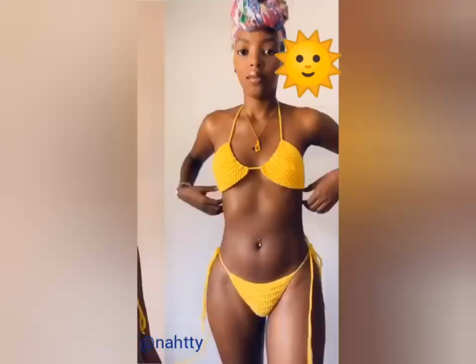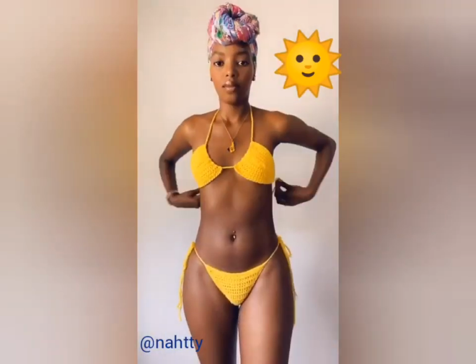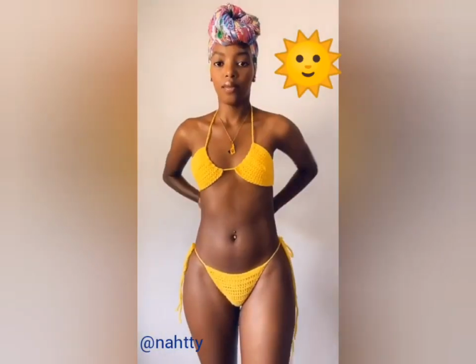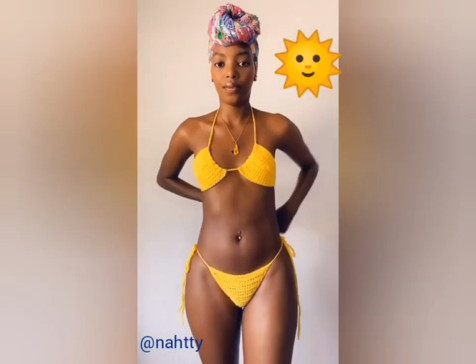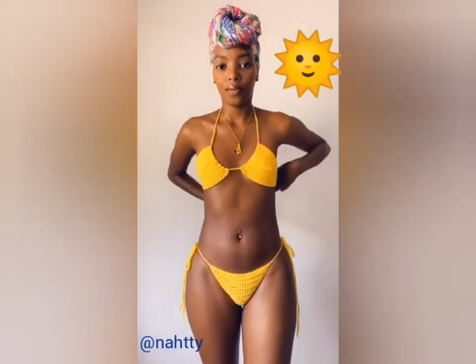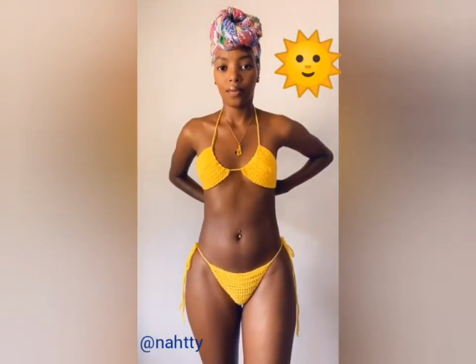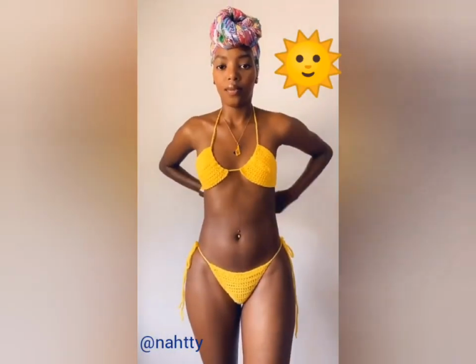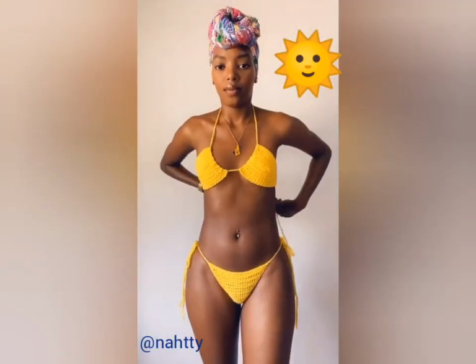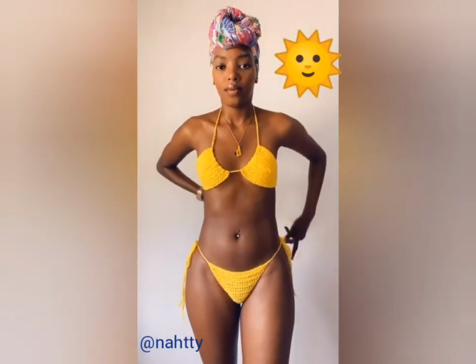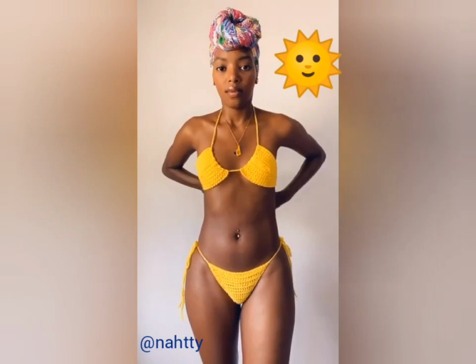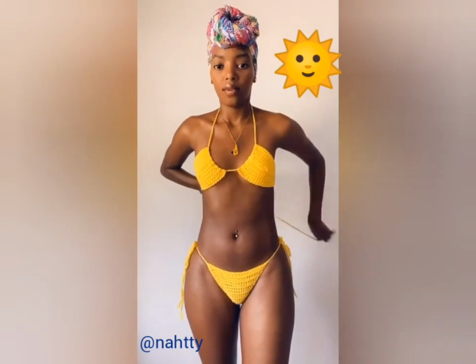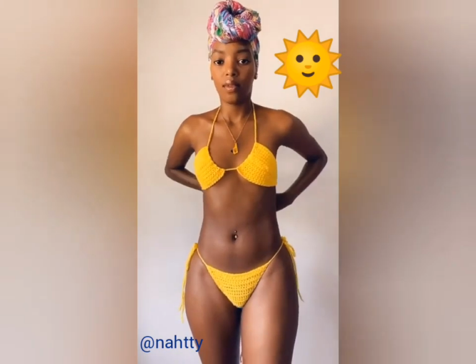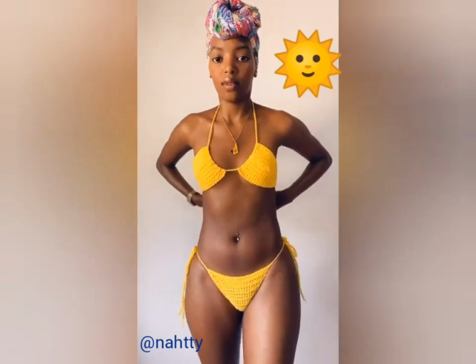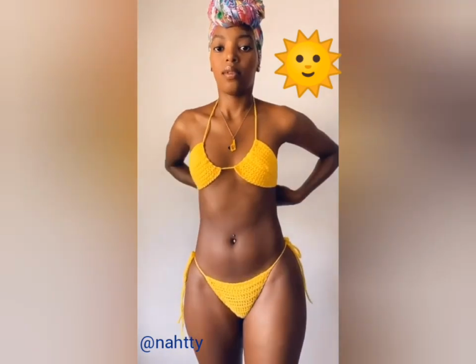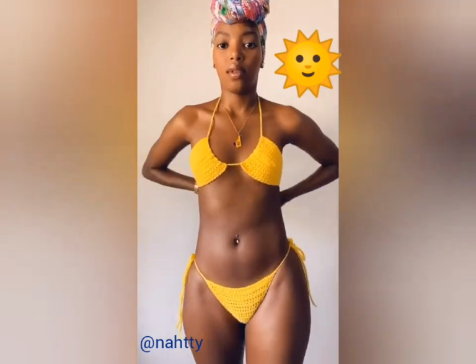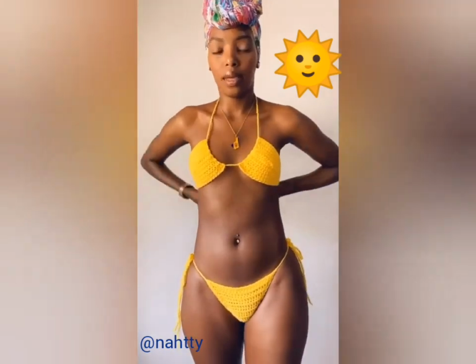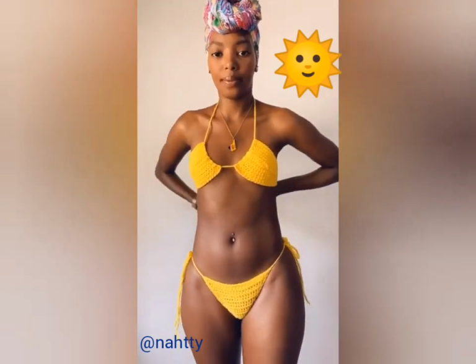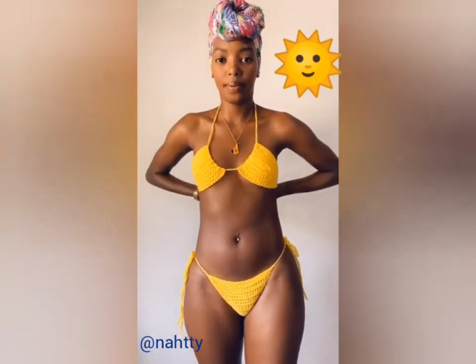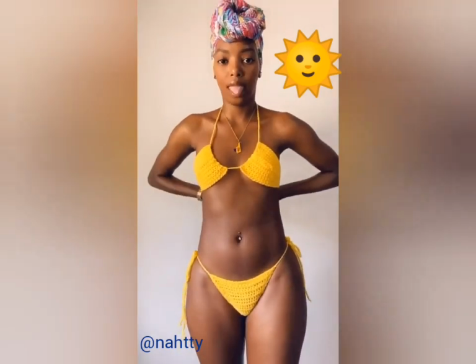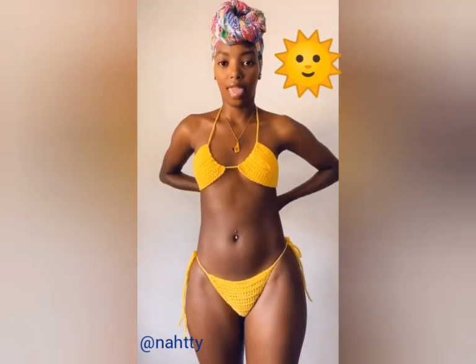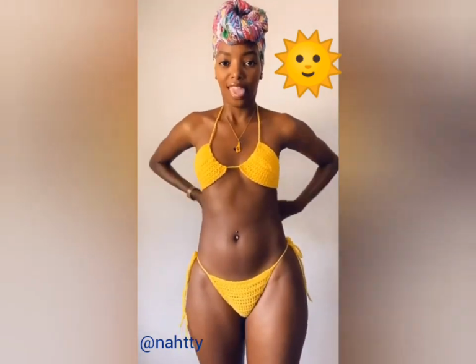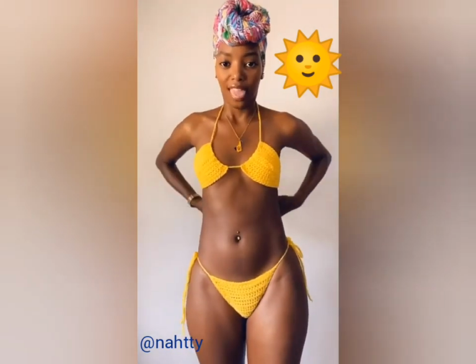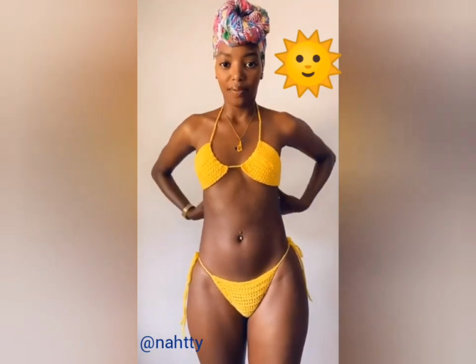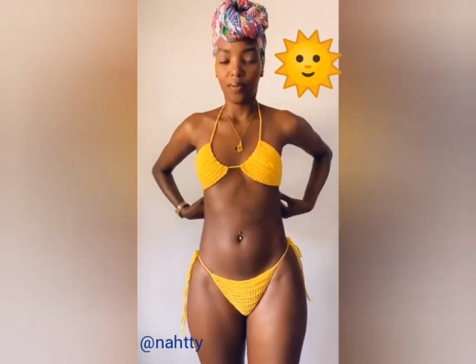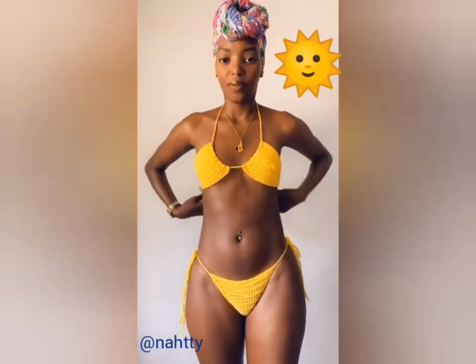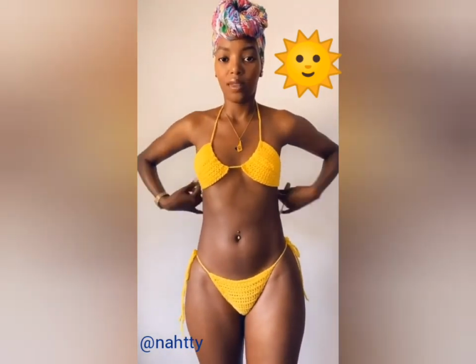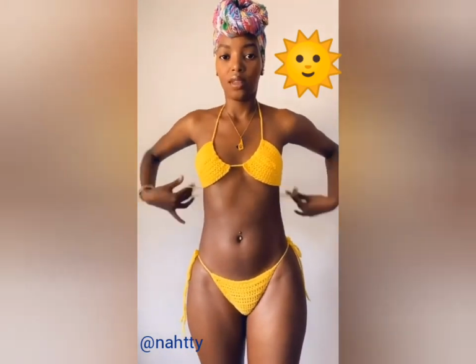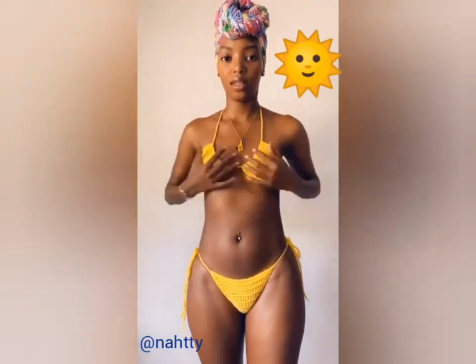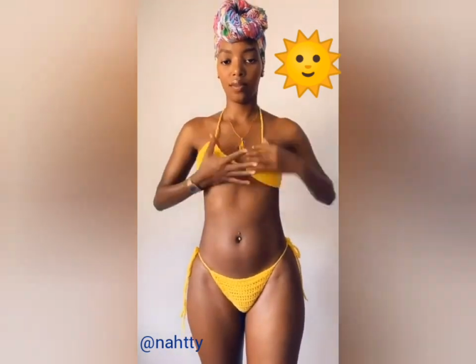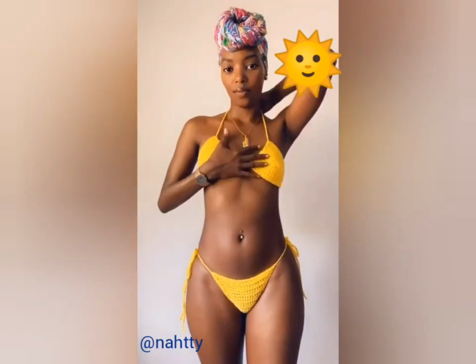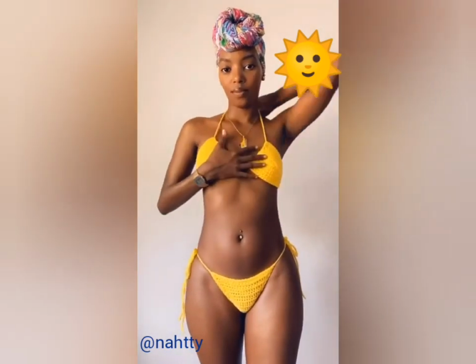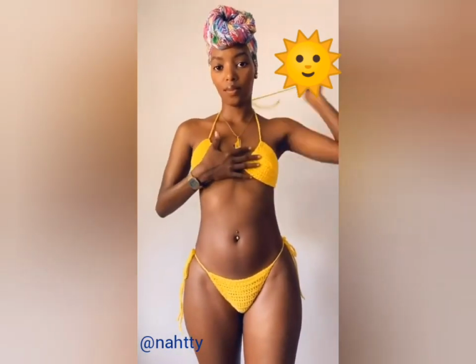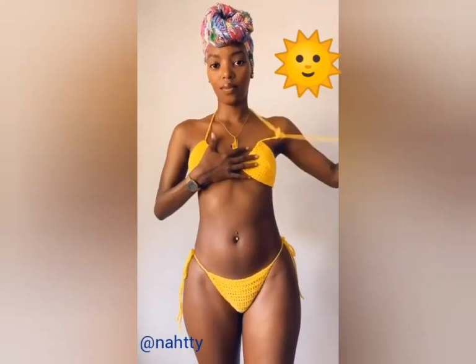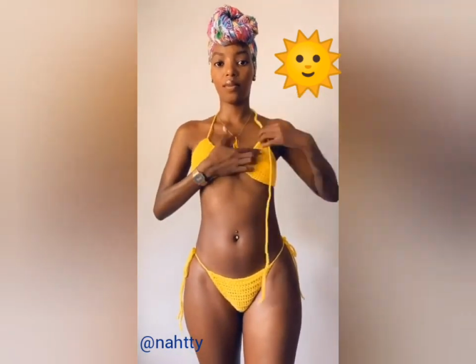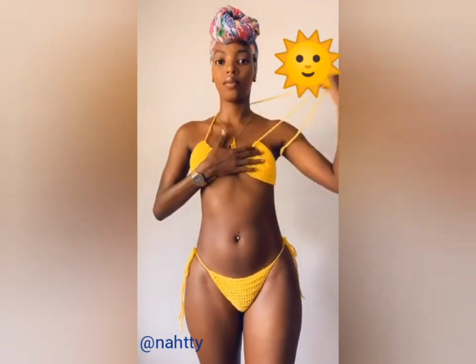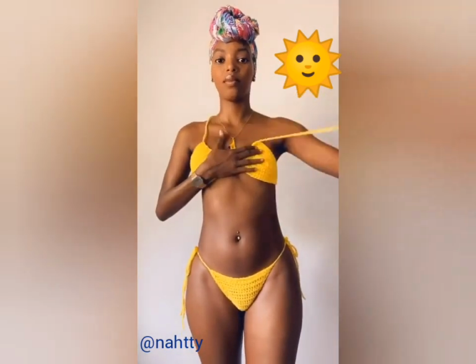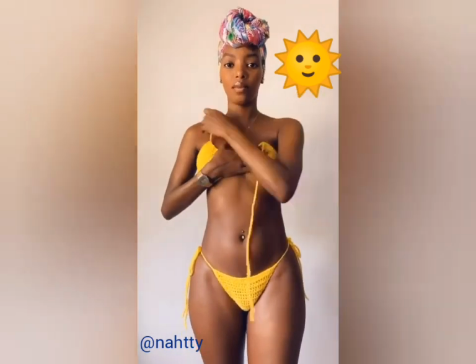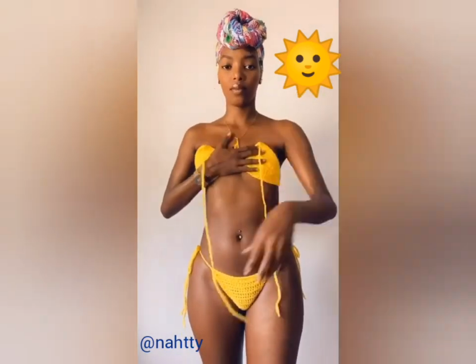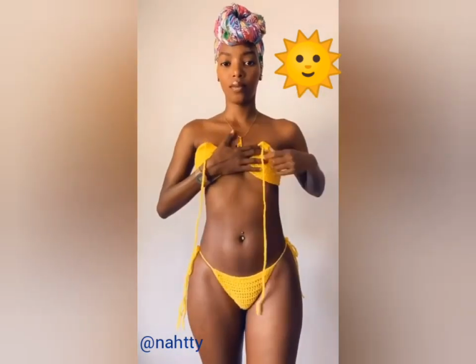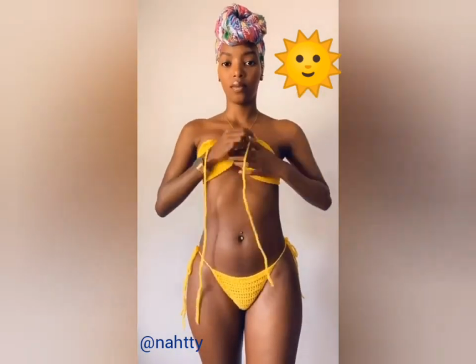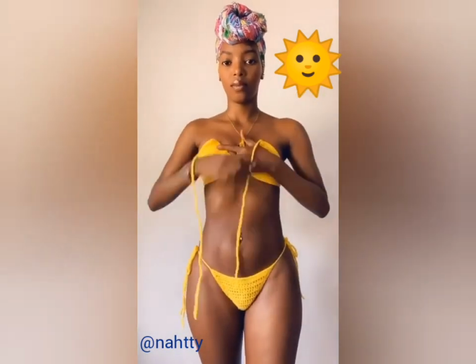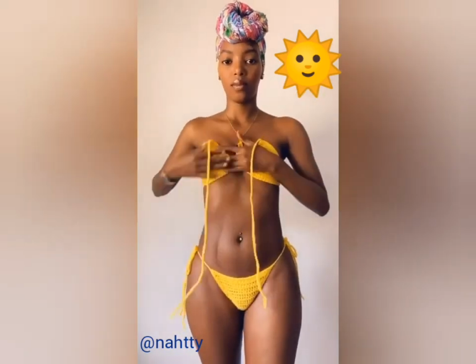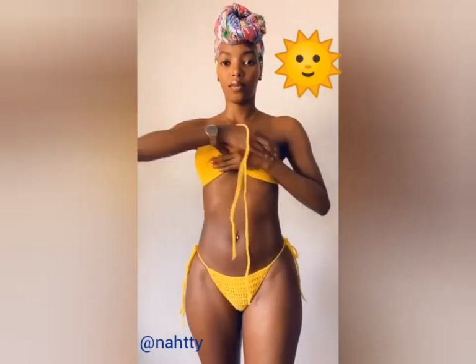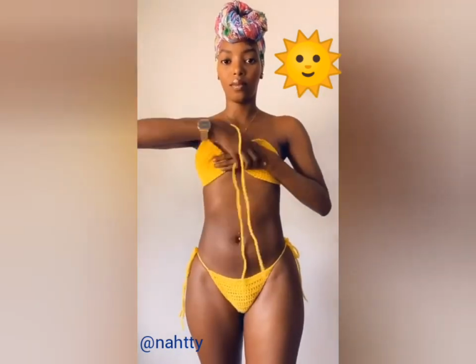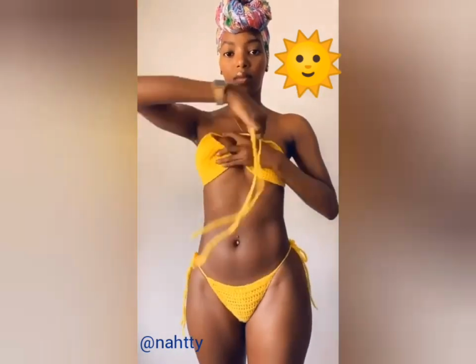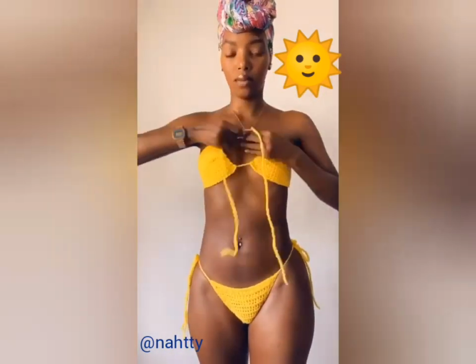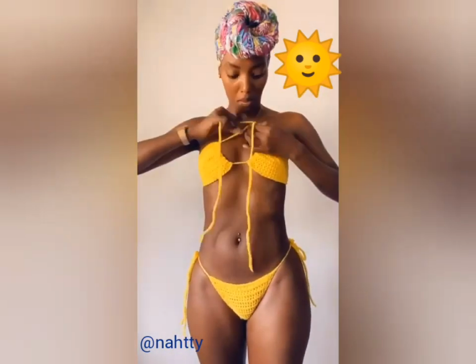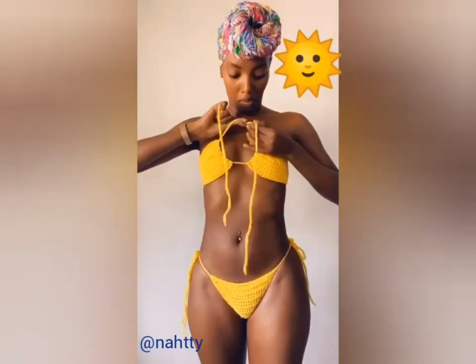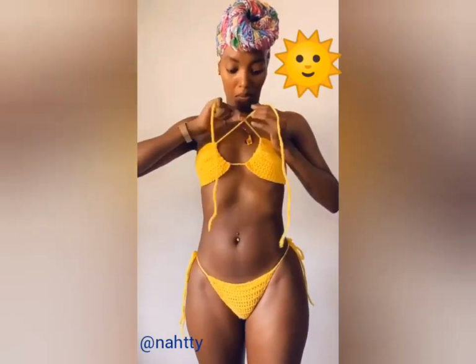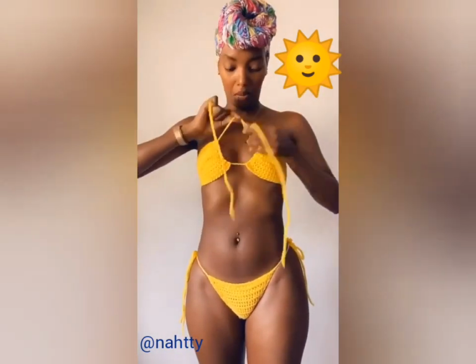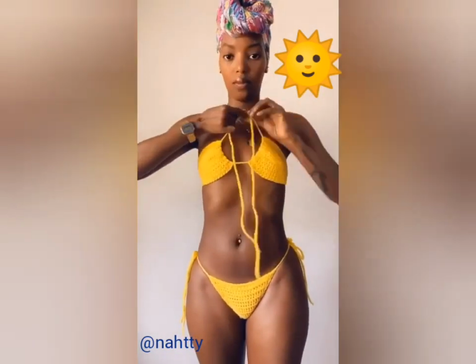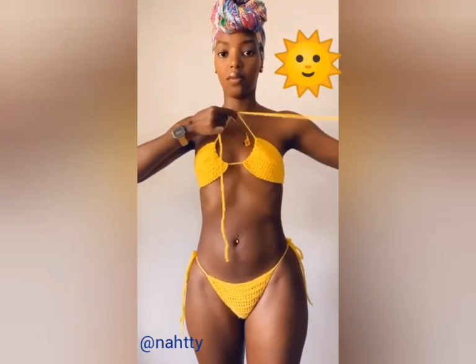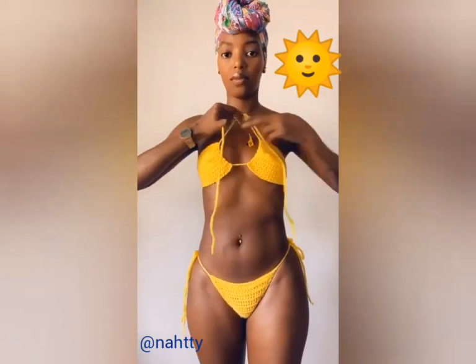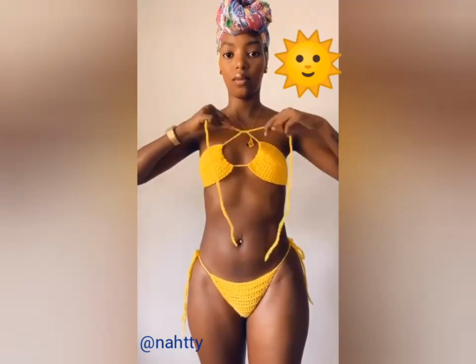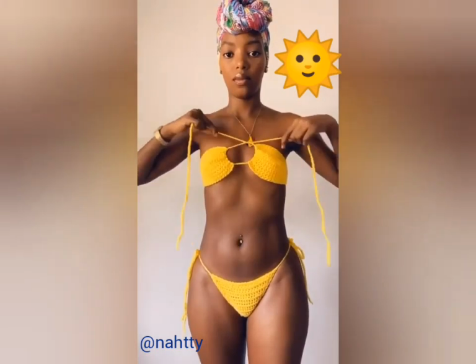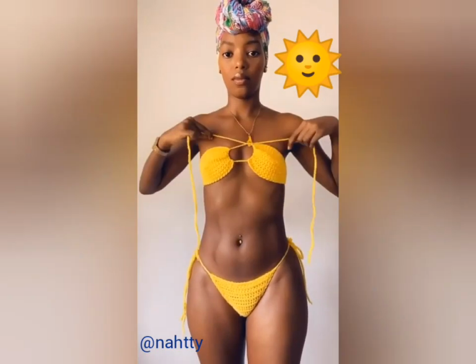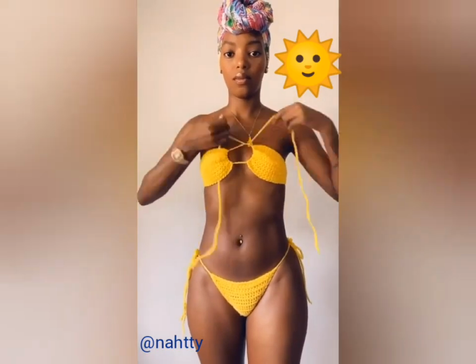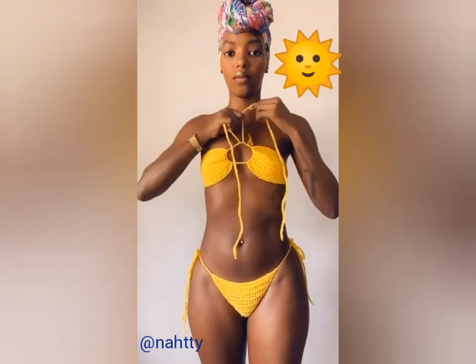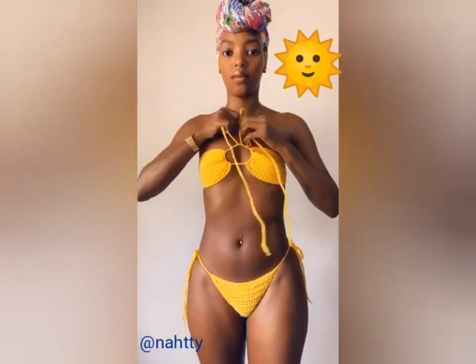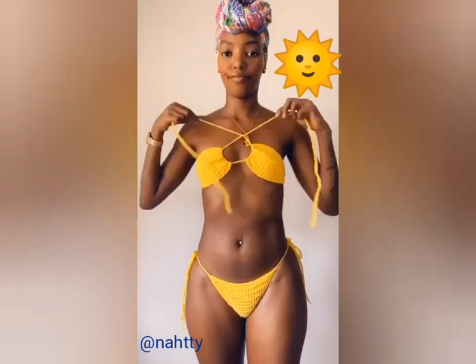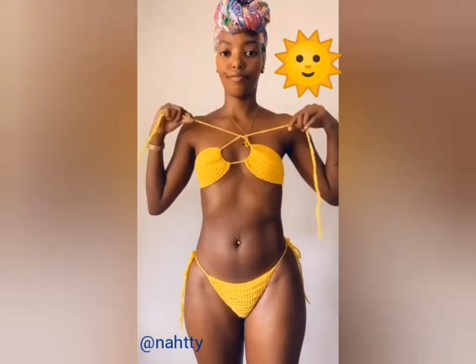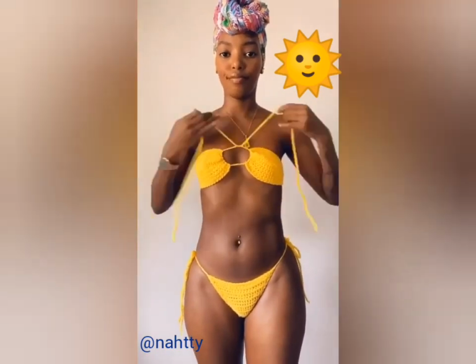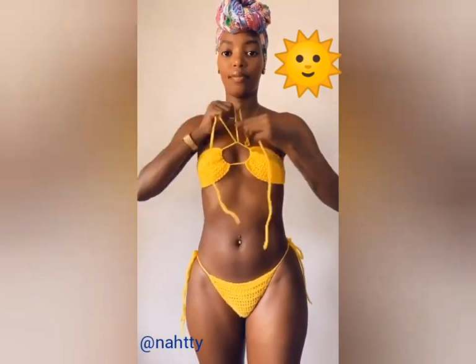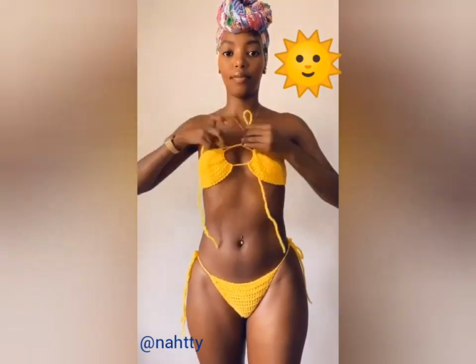Now we're going to create a strapless. Just undo your neck tie and tie them in a tight bow, then adjust the top to suit.